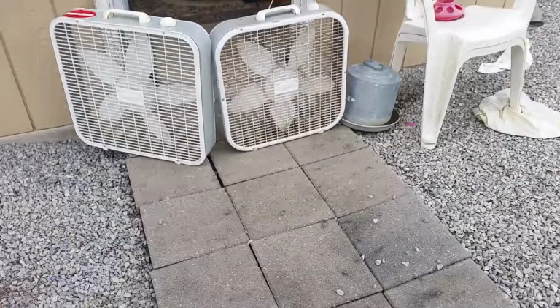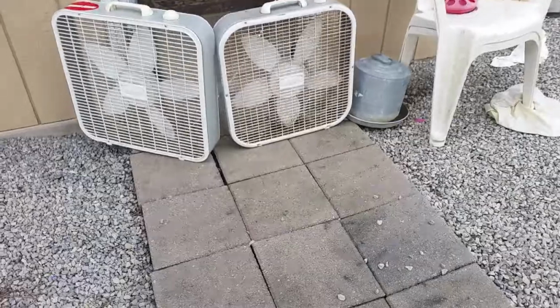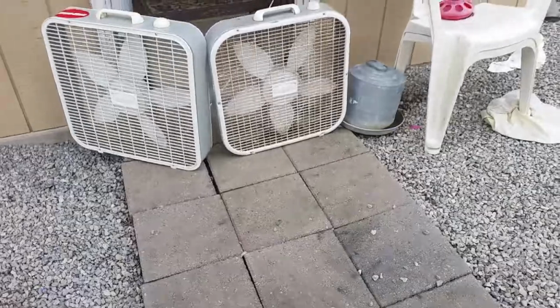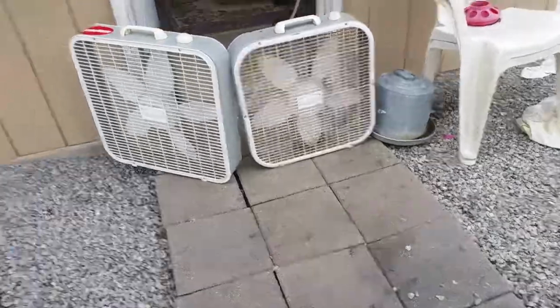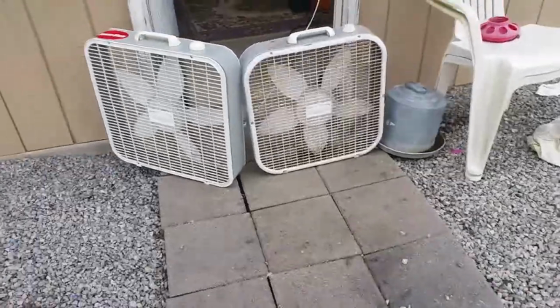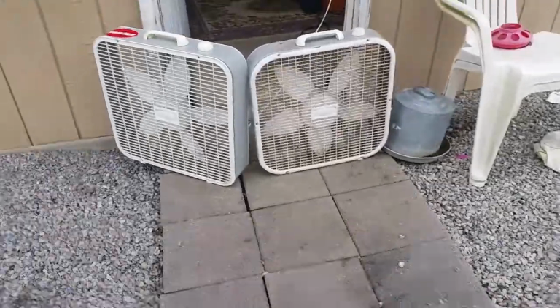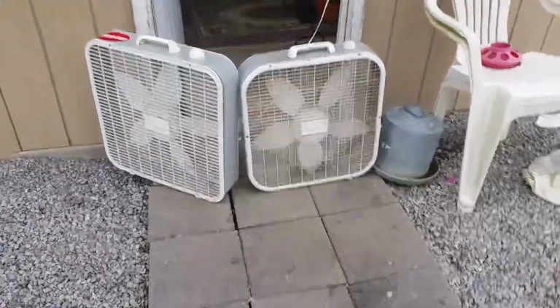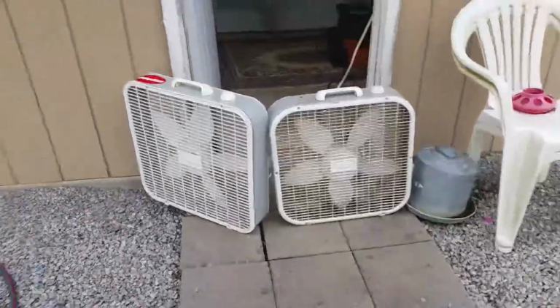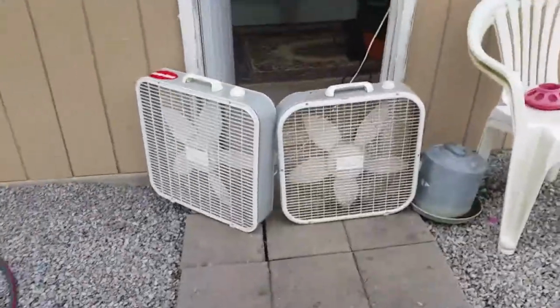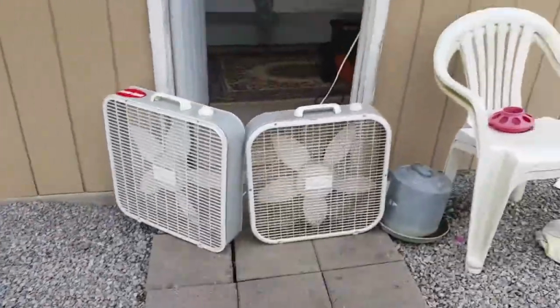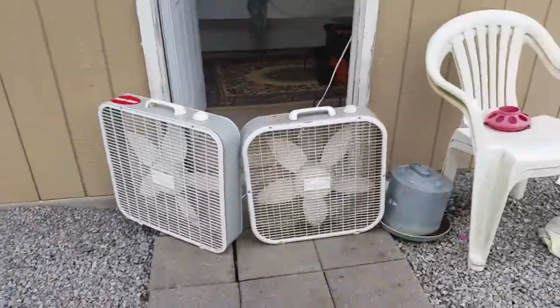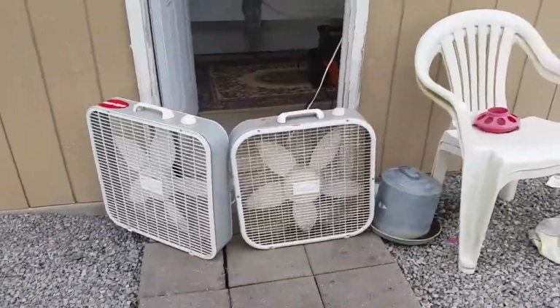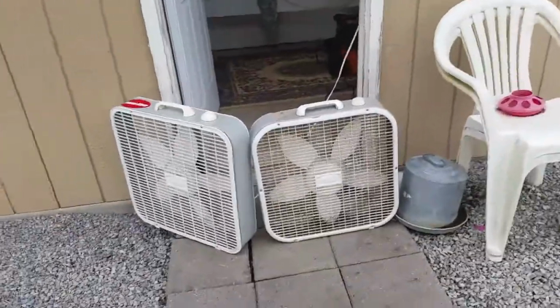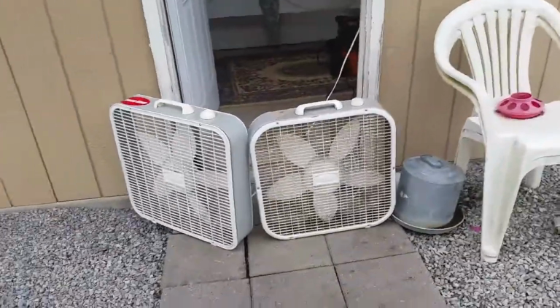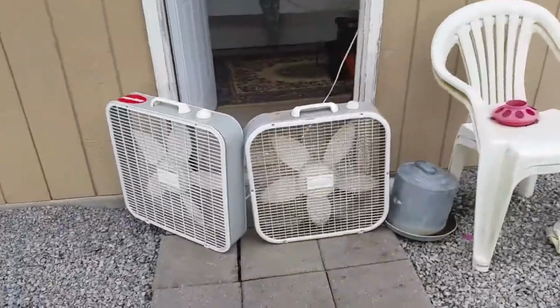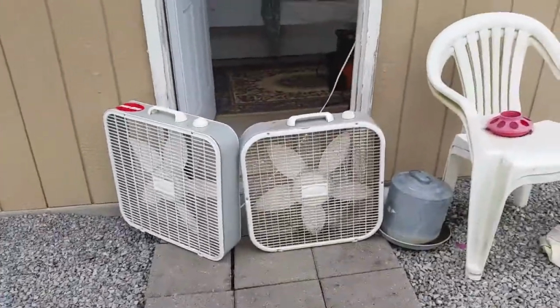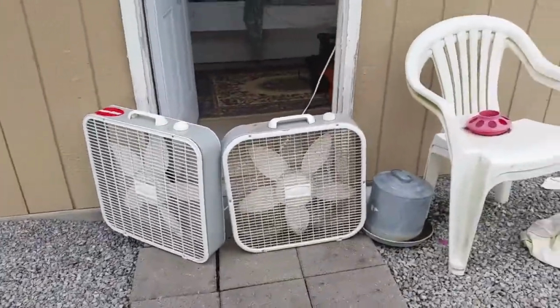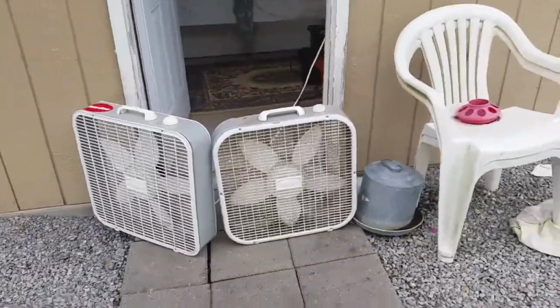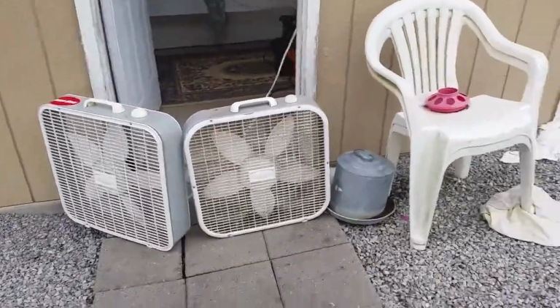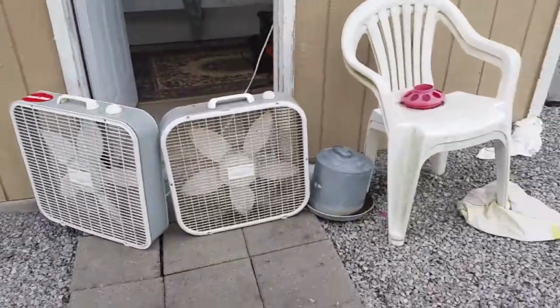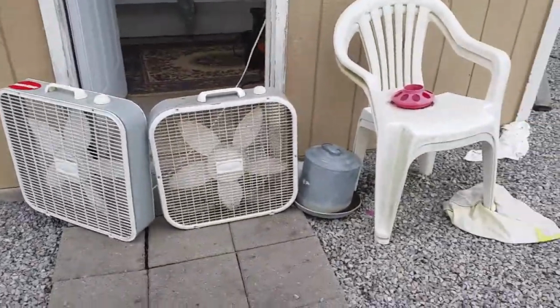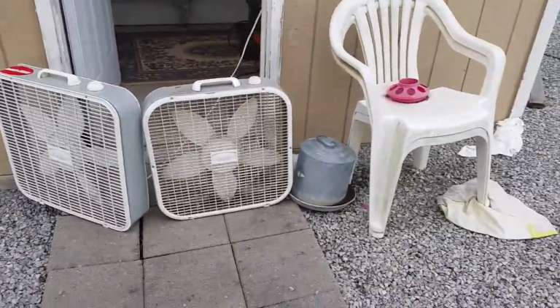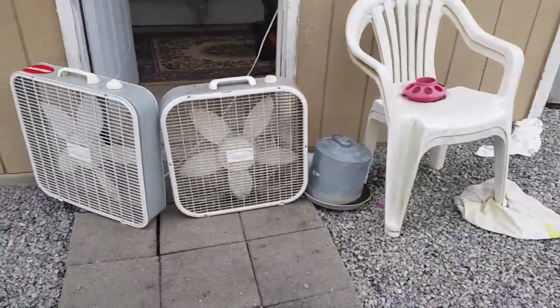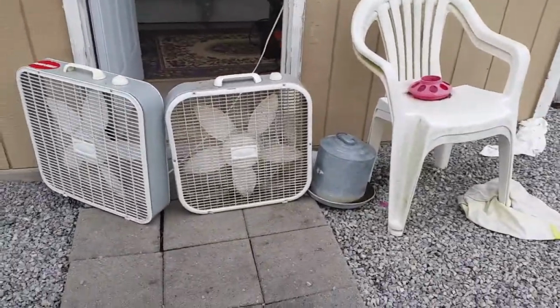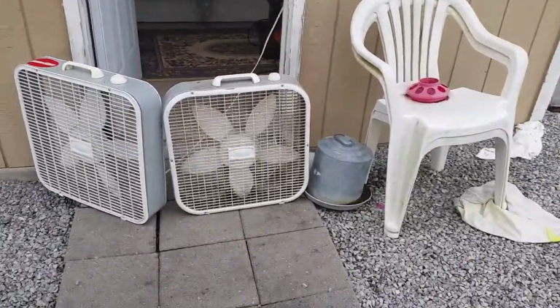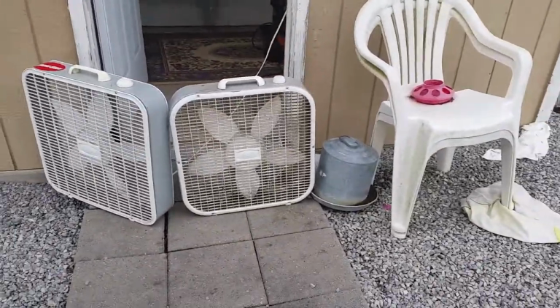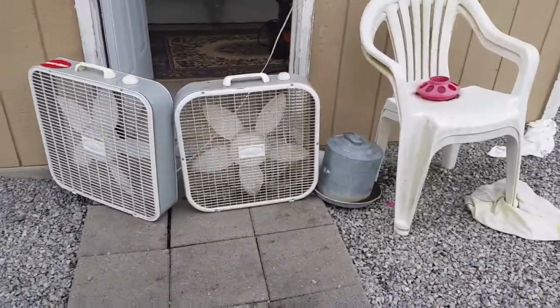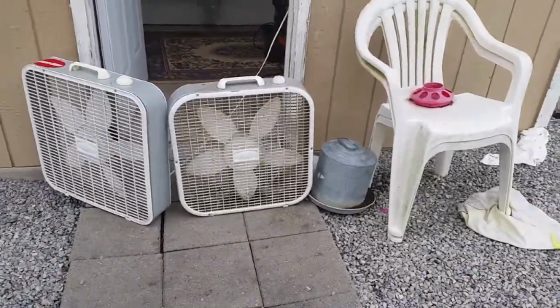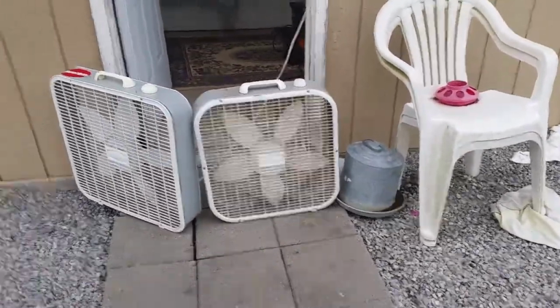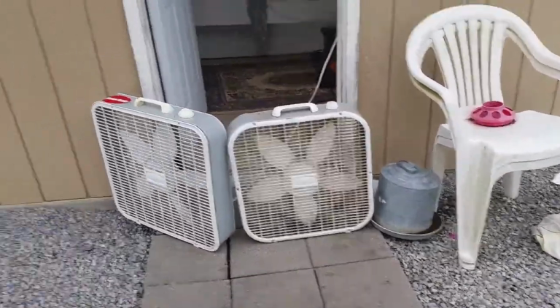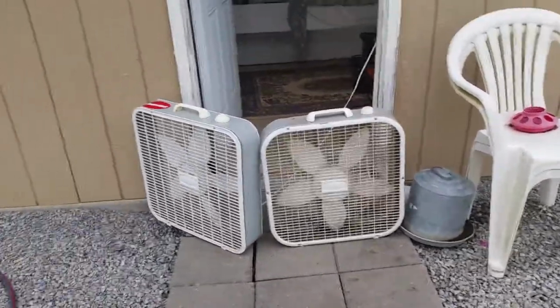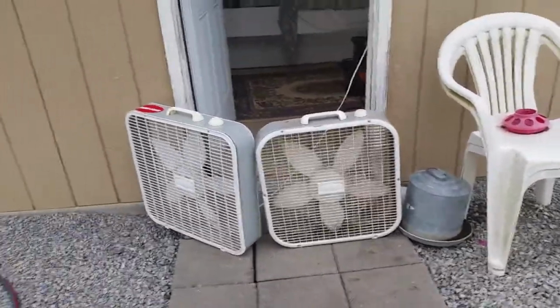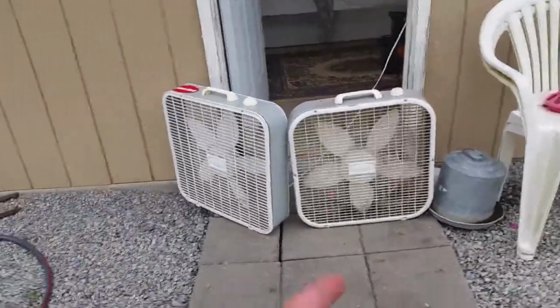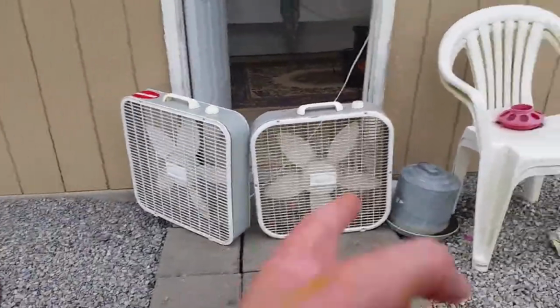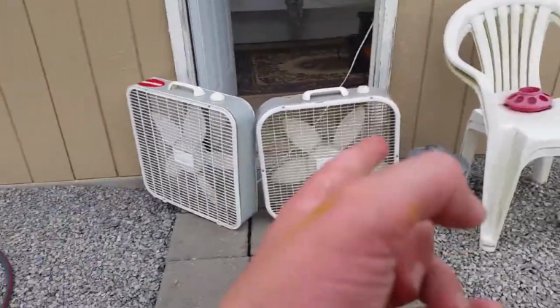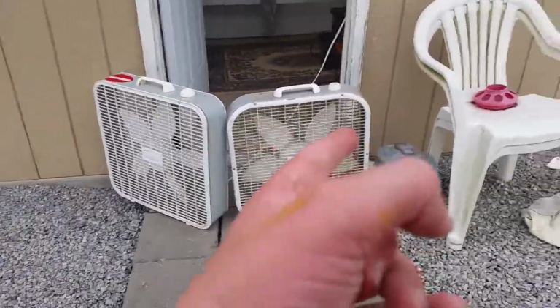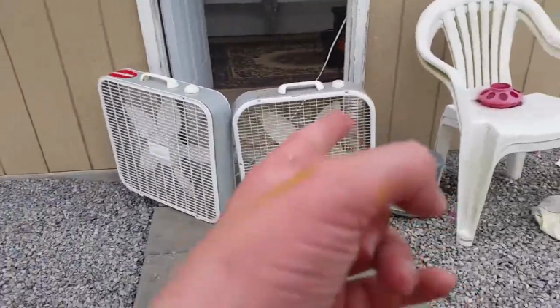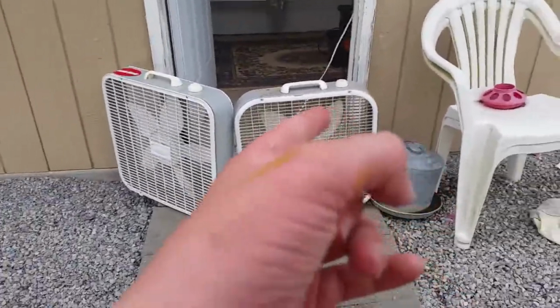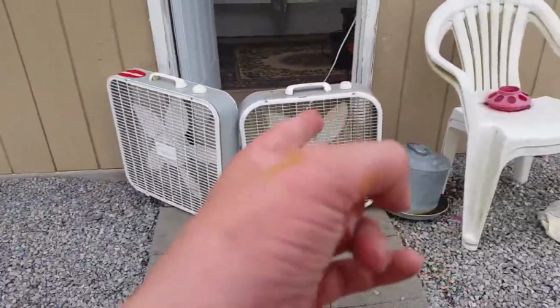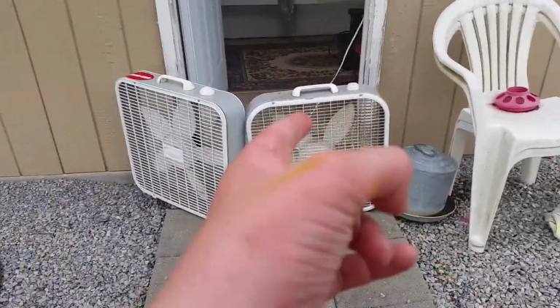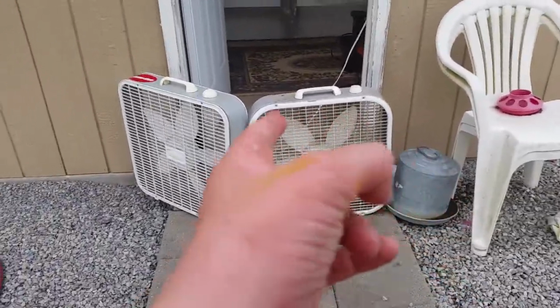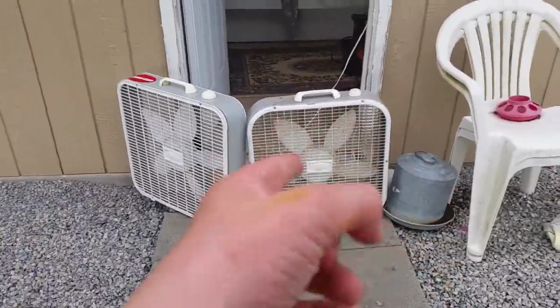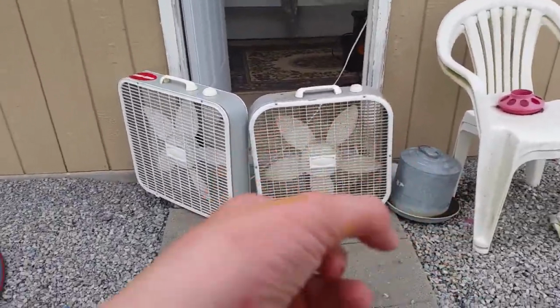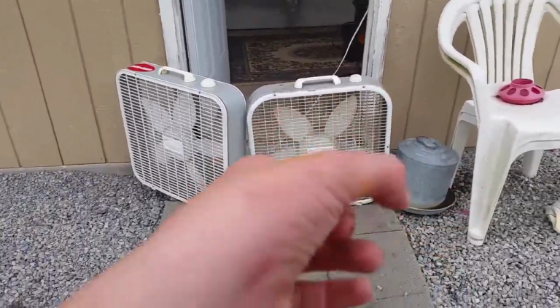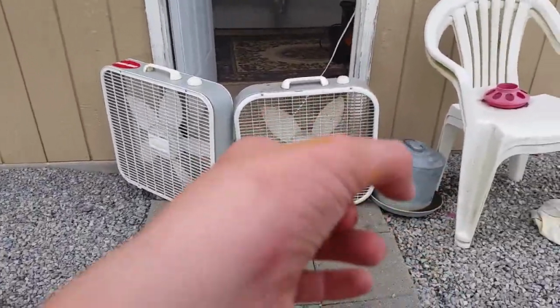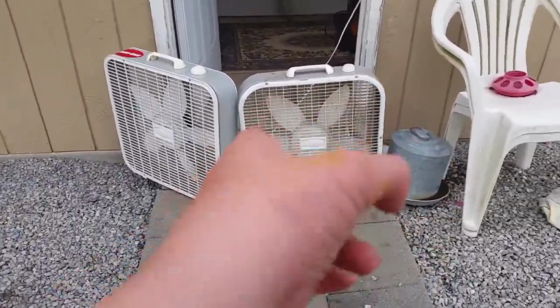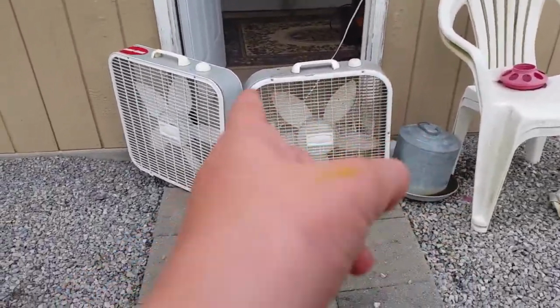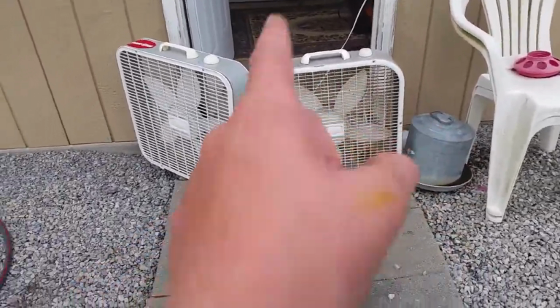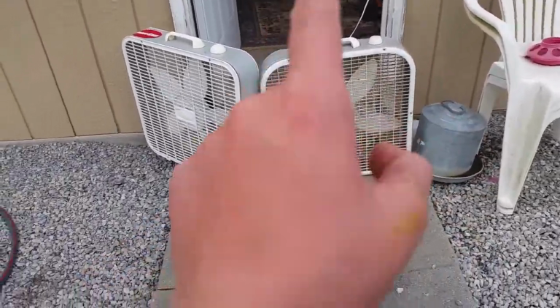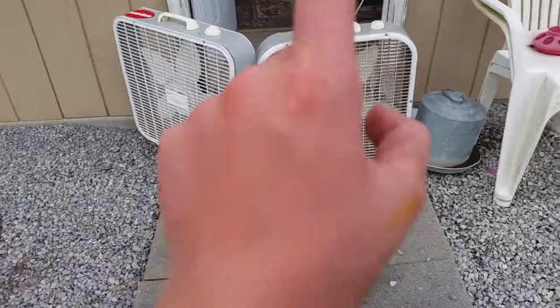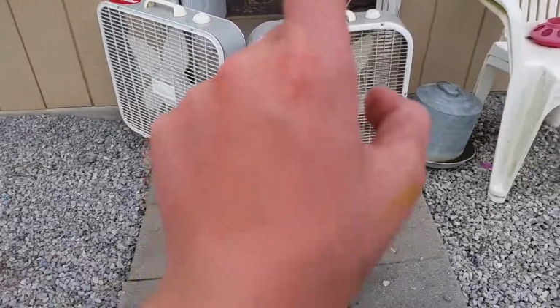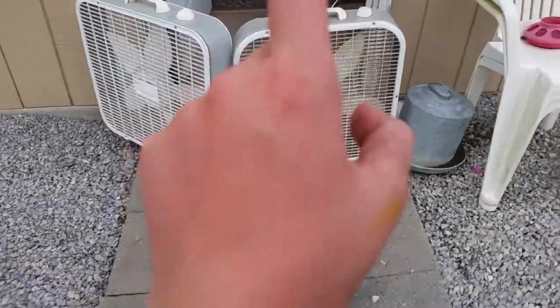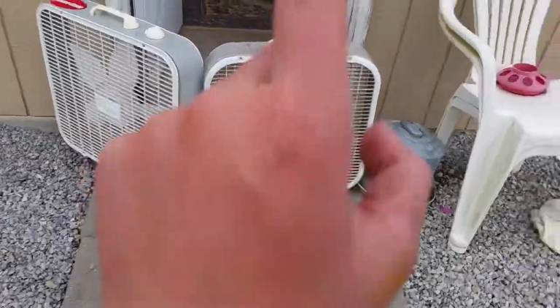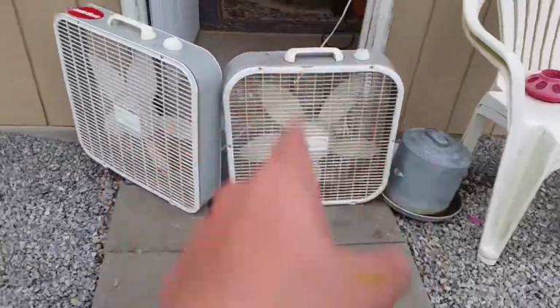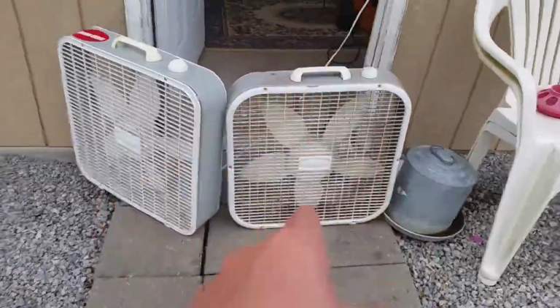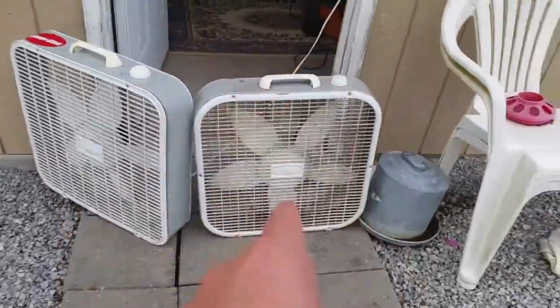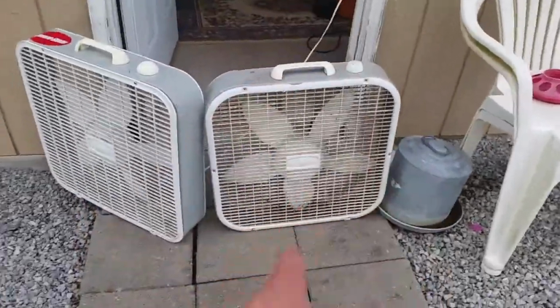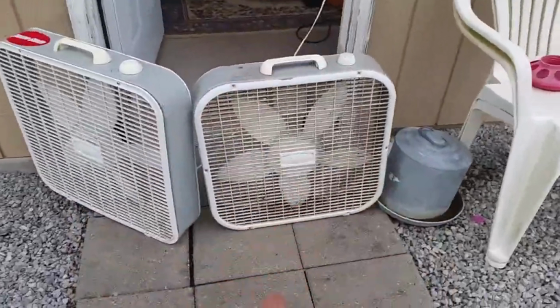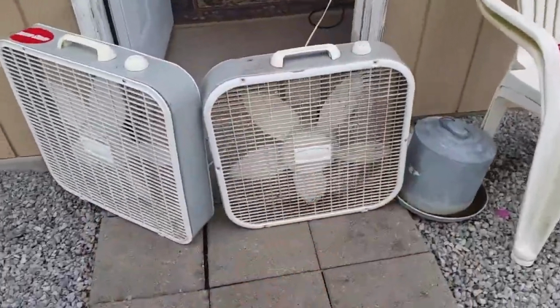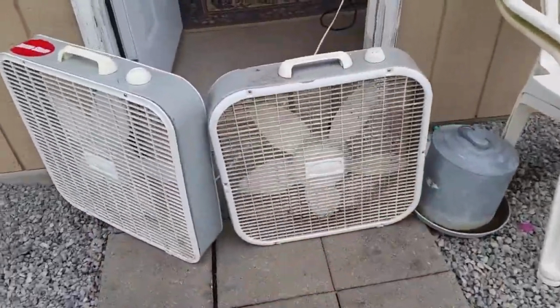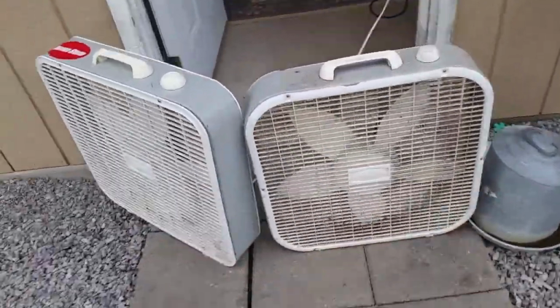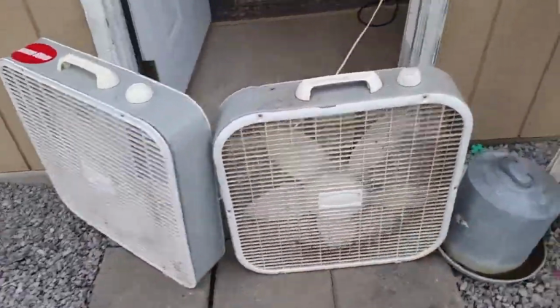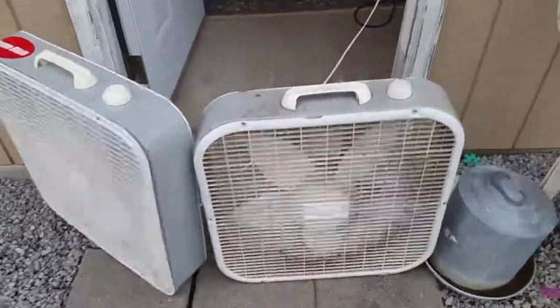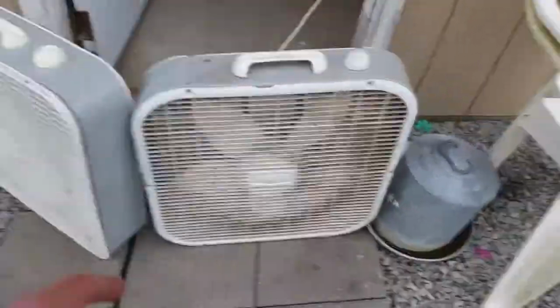We're going to be doing an old versus new comparison. That's 2017, and this fan is 2014.